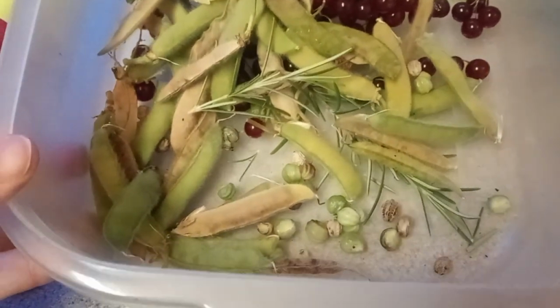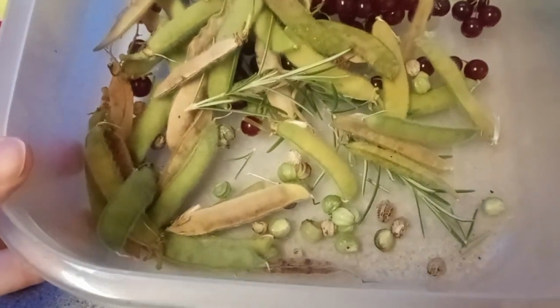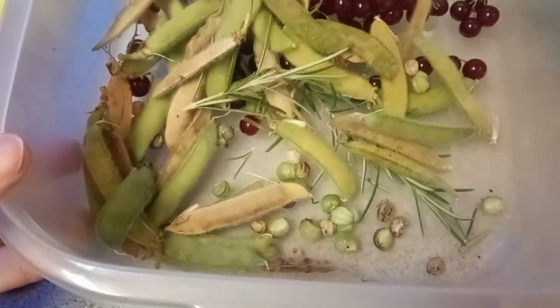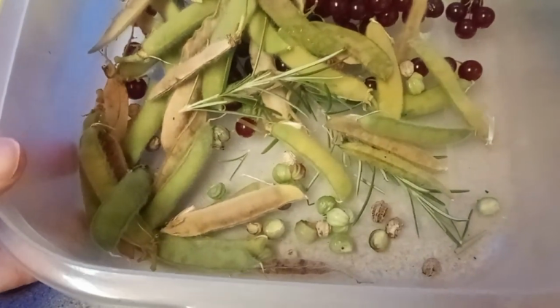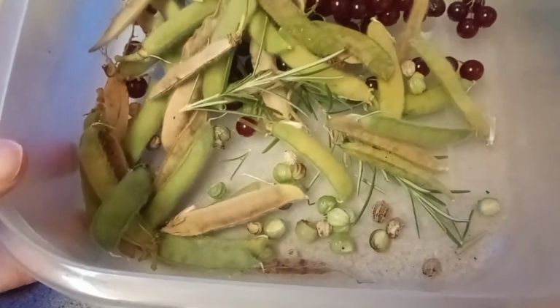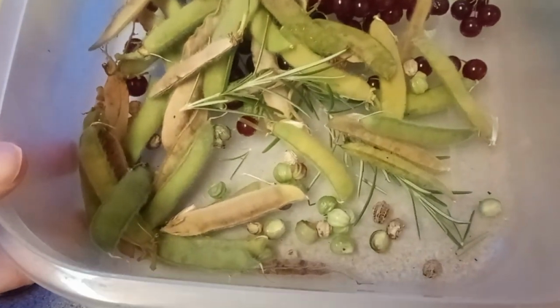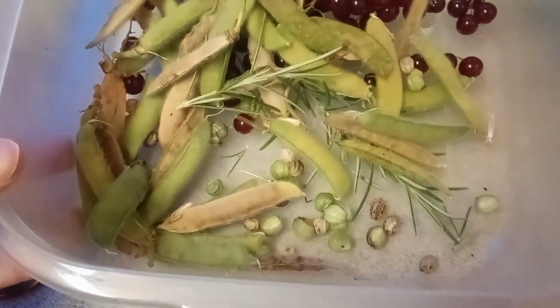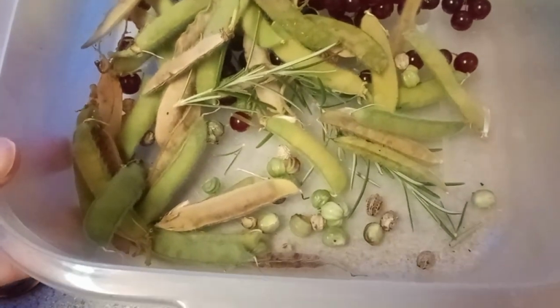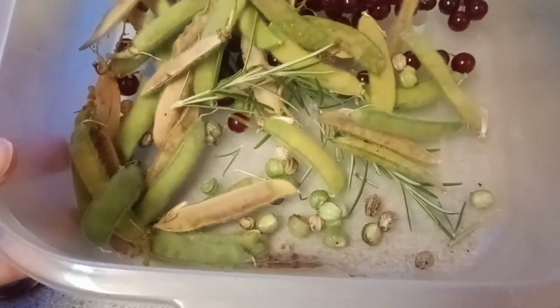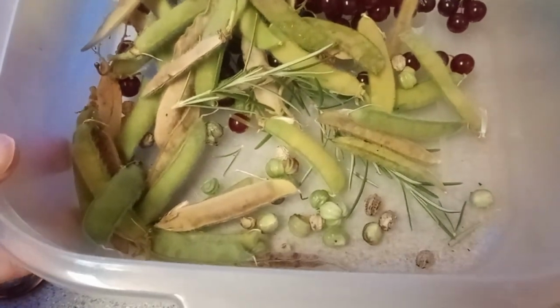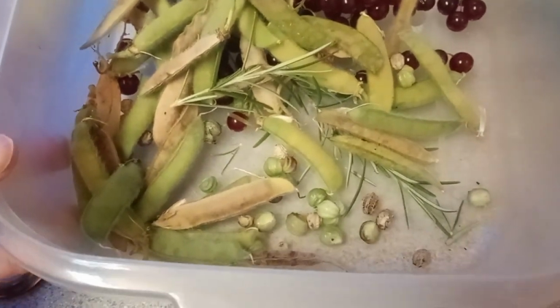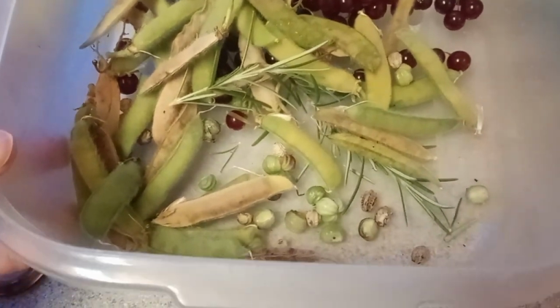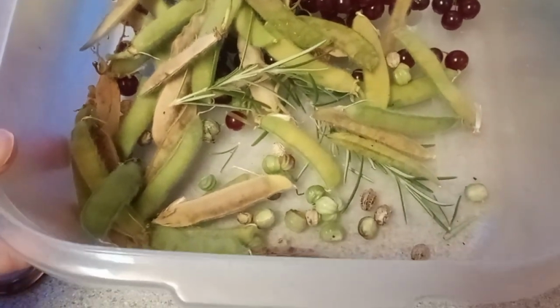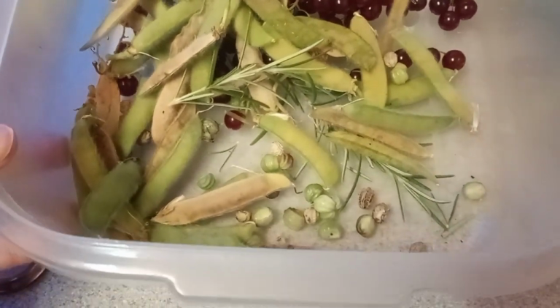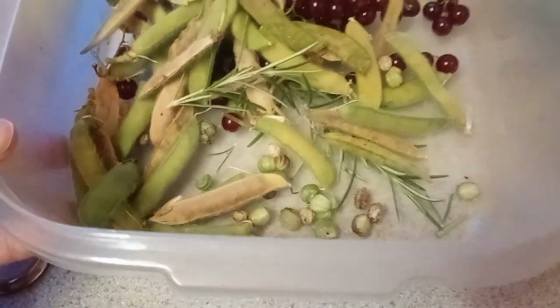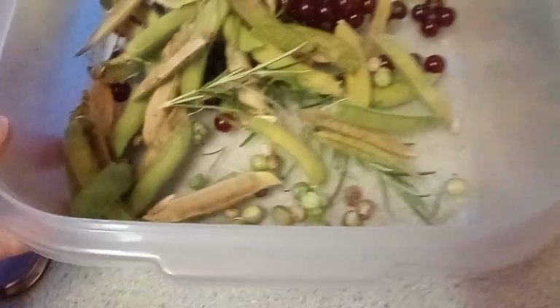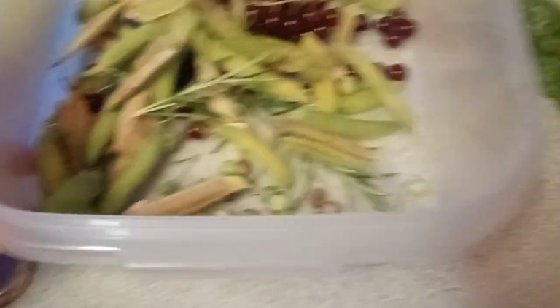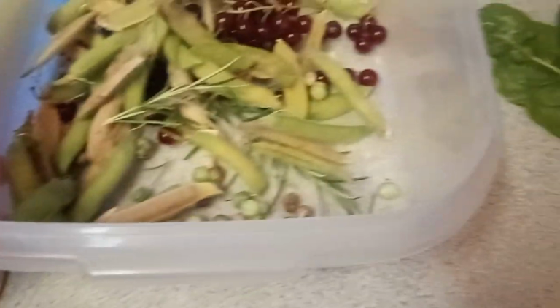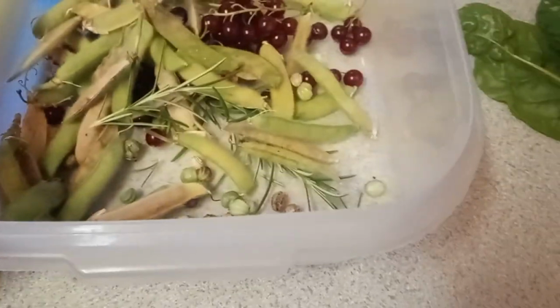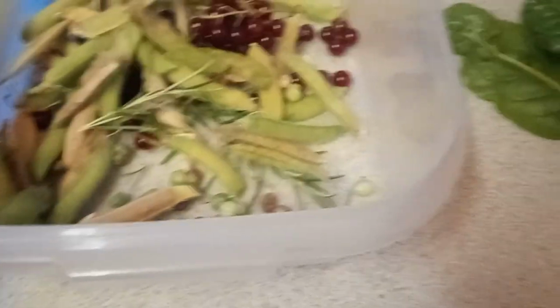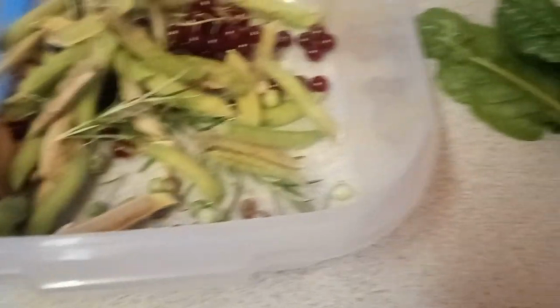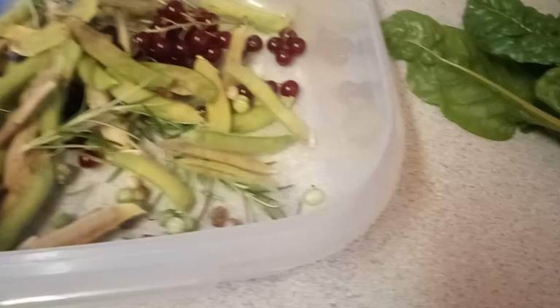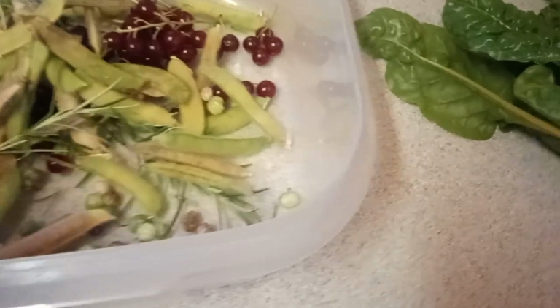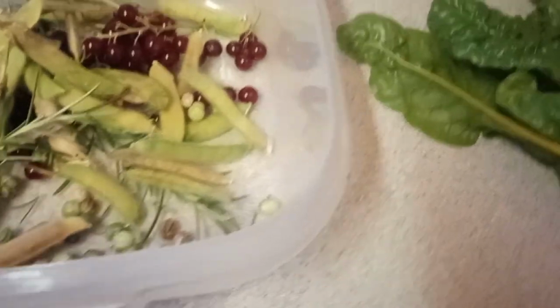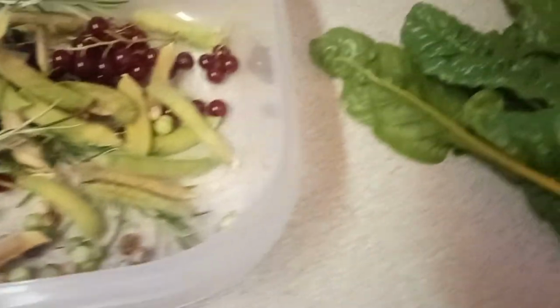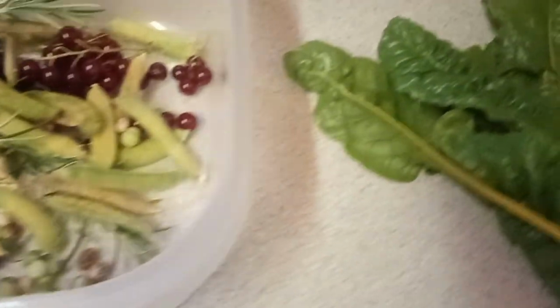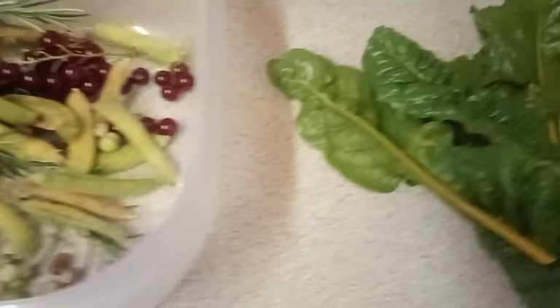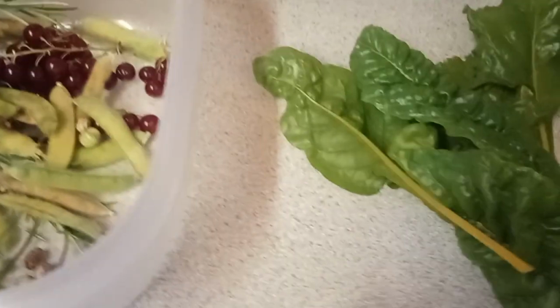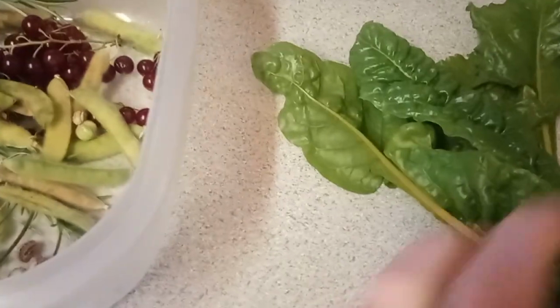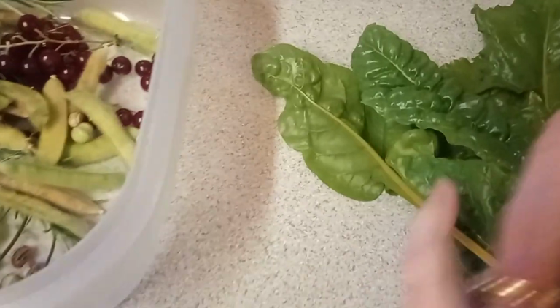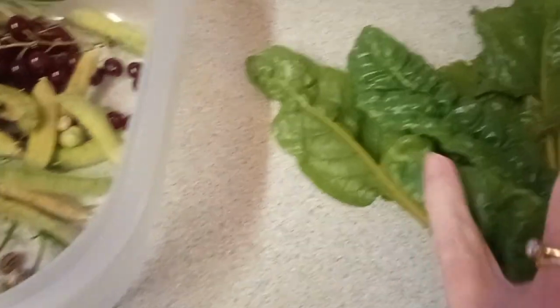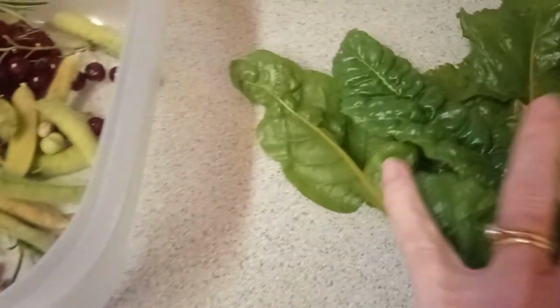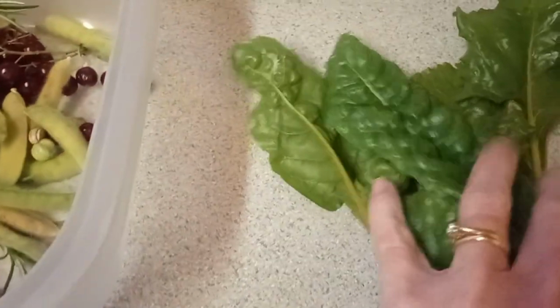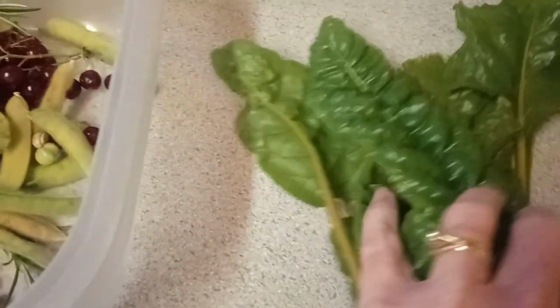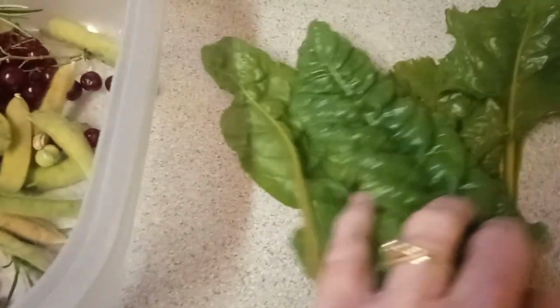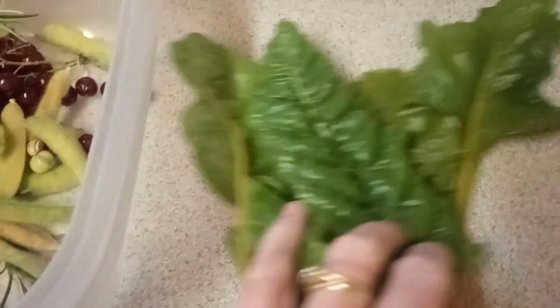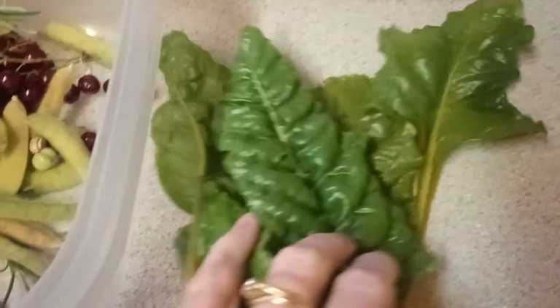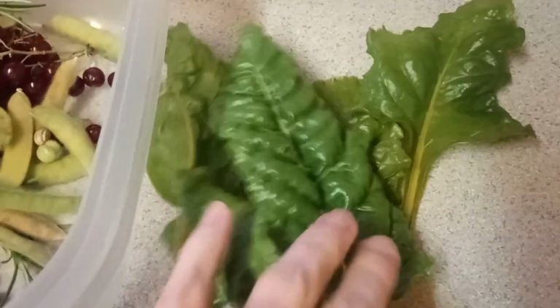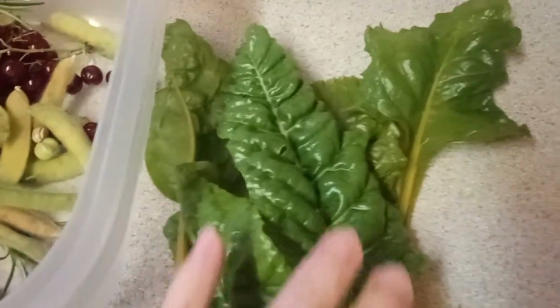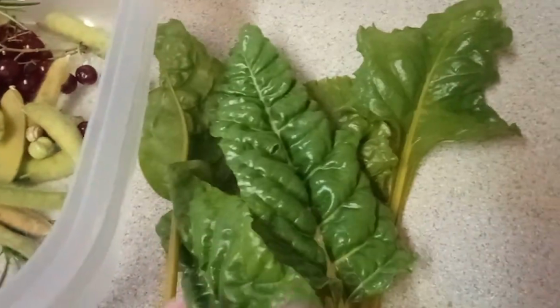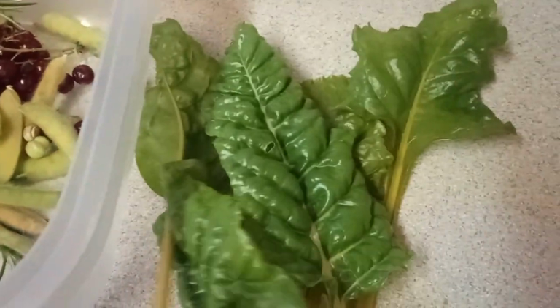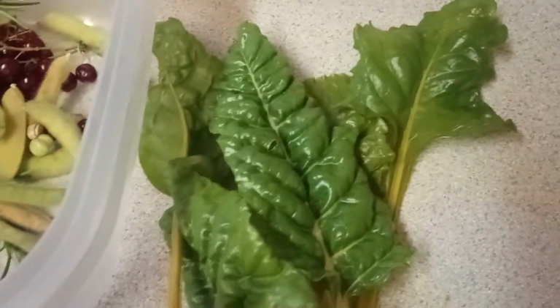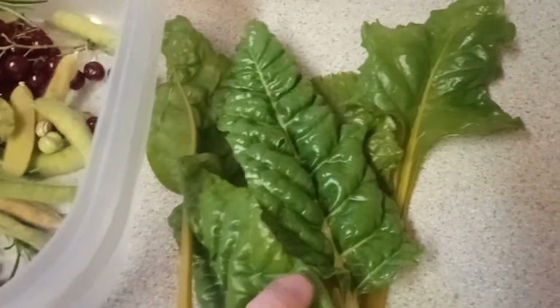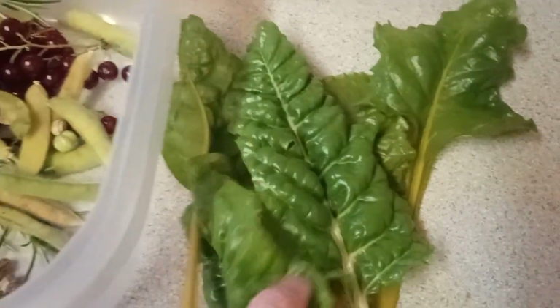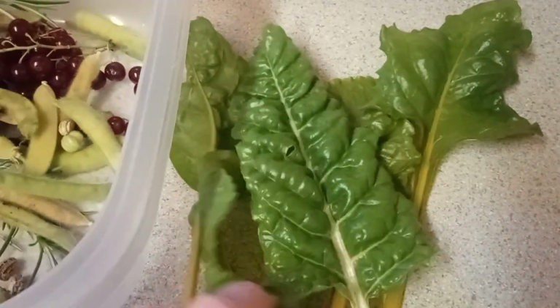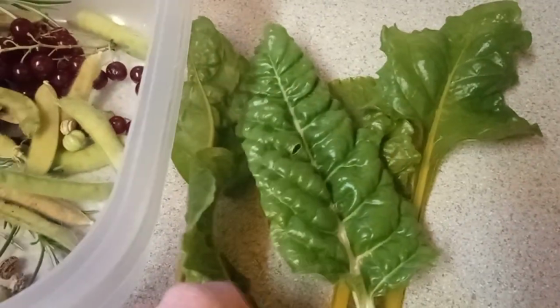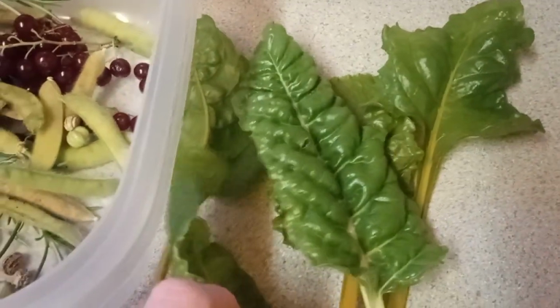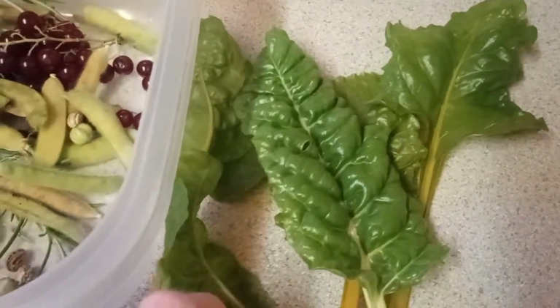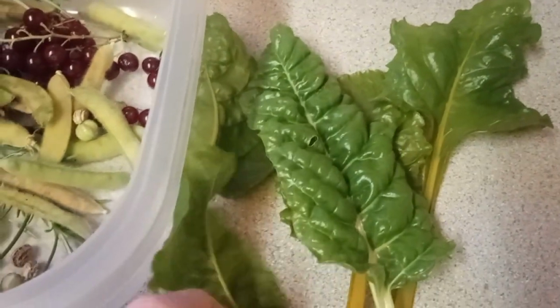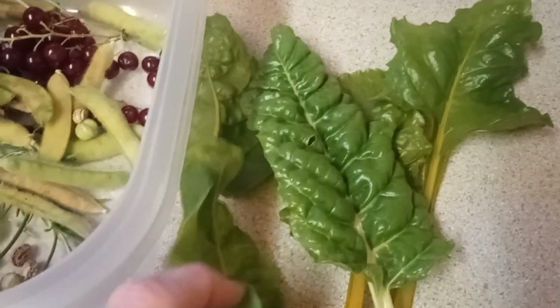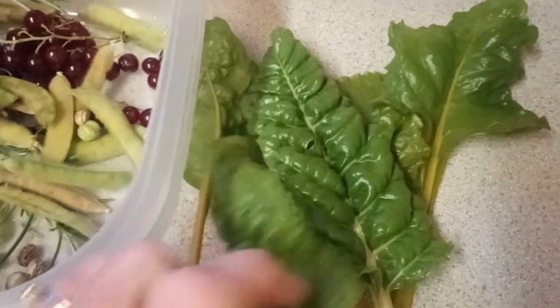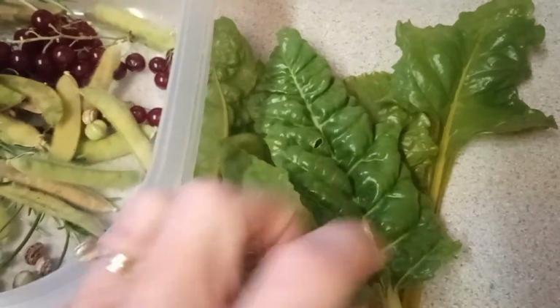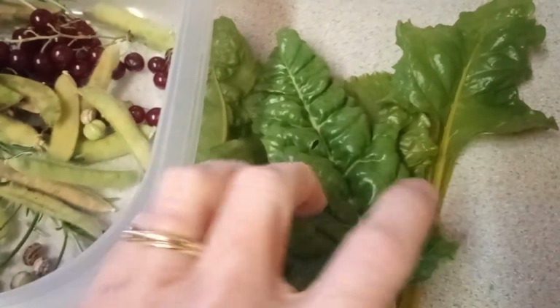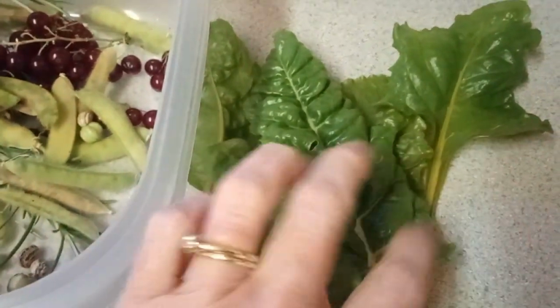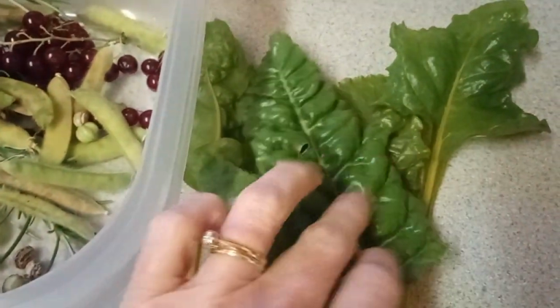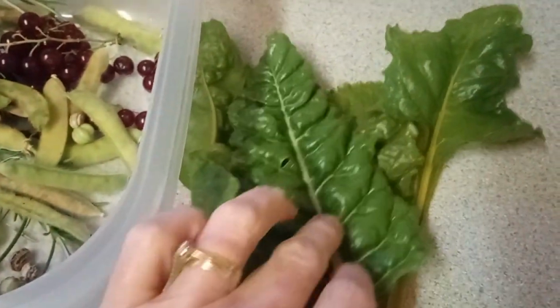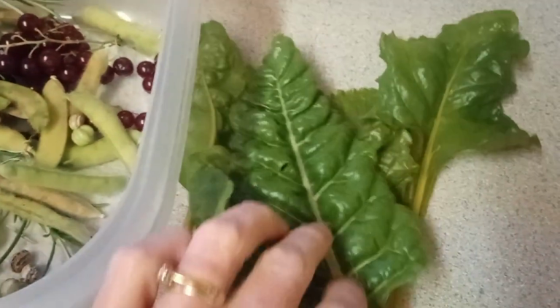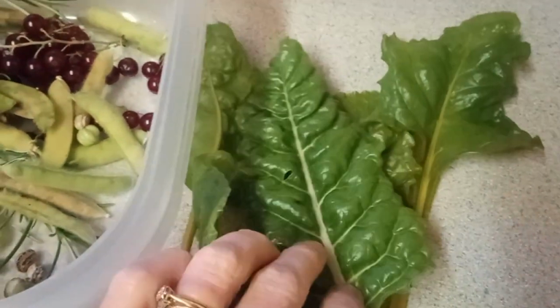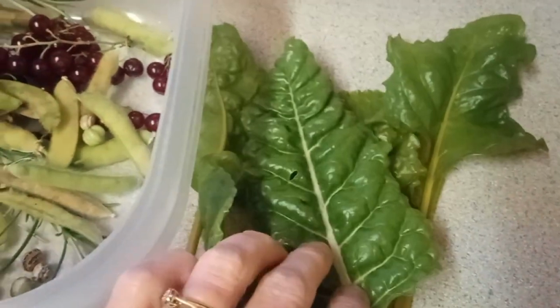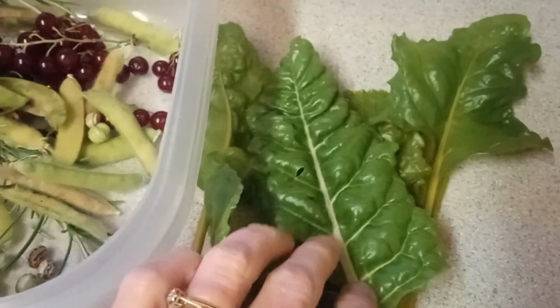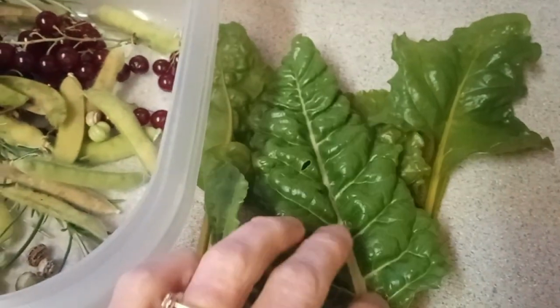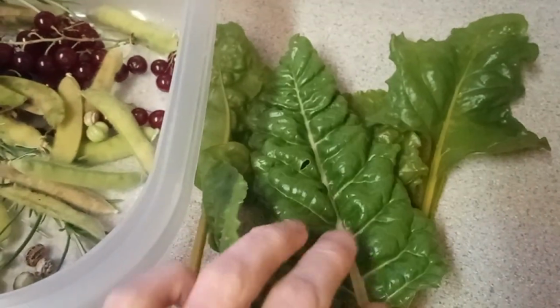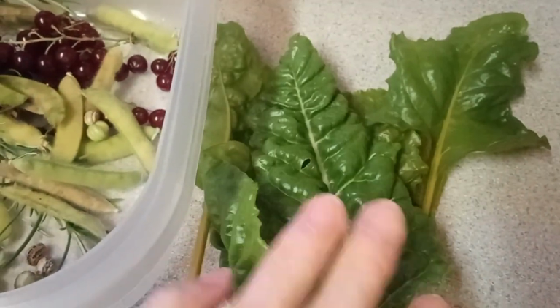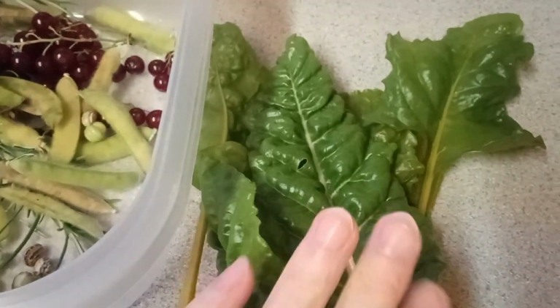Lots of nice flowers in the garden. The other thing I managed to get is a little bit of chard — nice green colour, good and healthy.